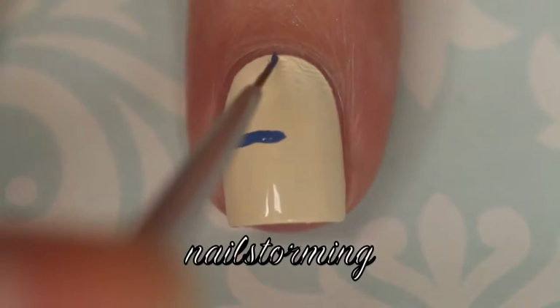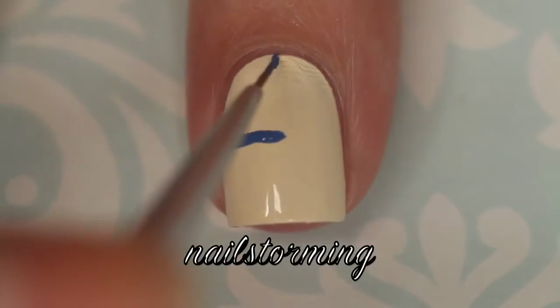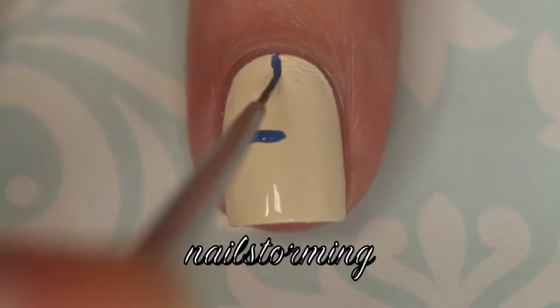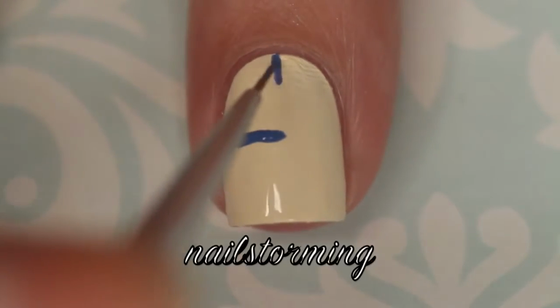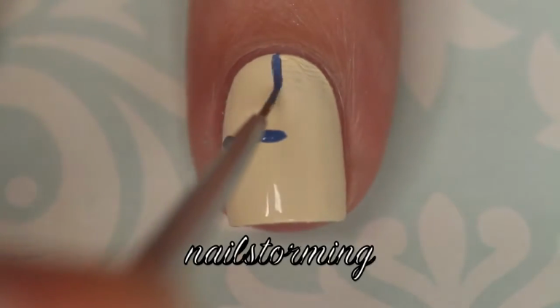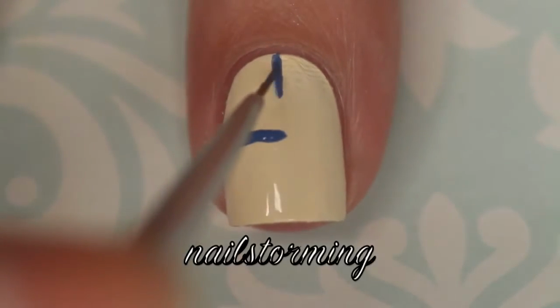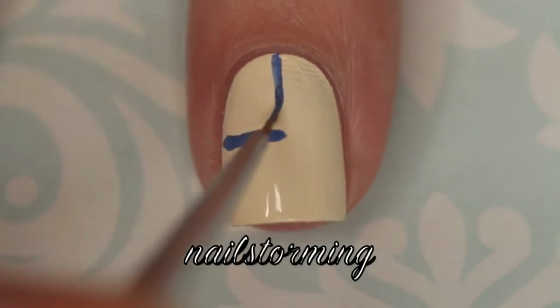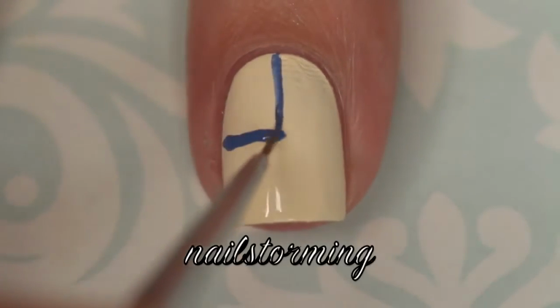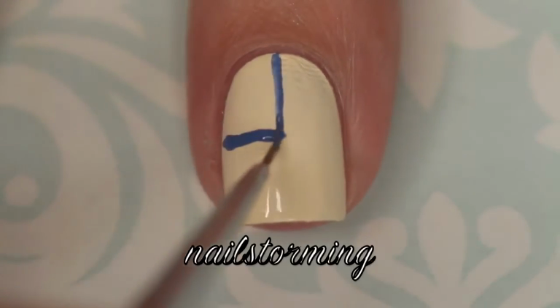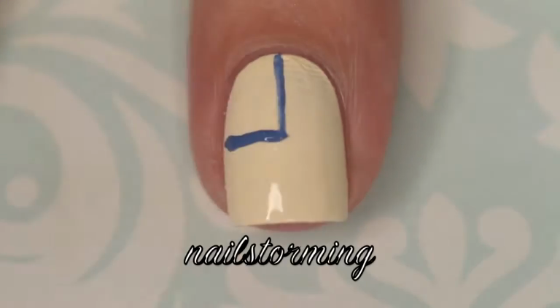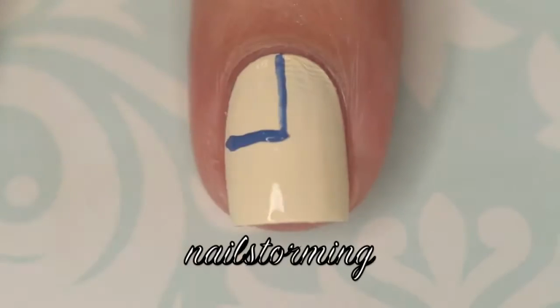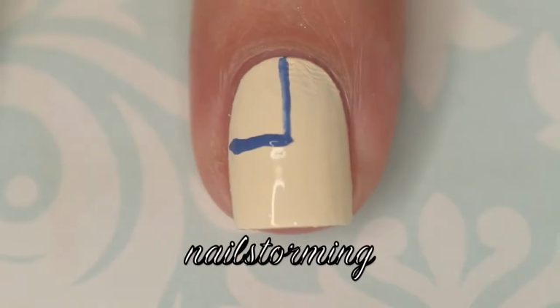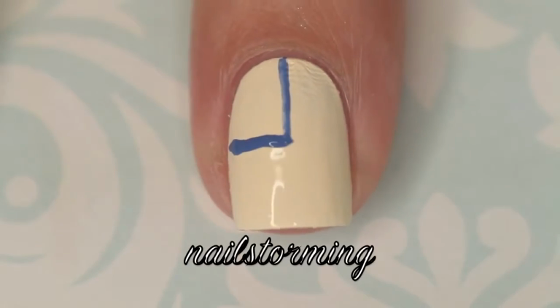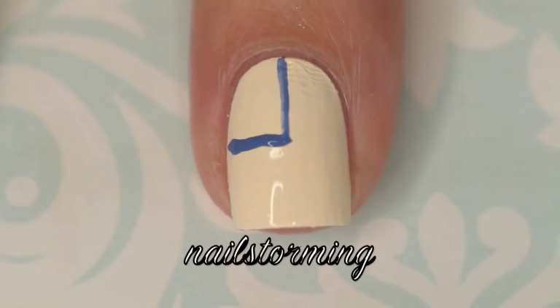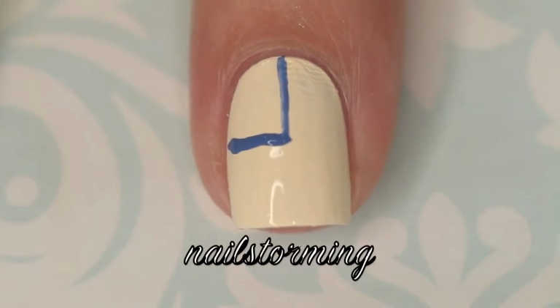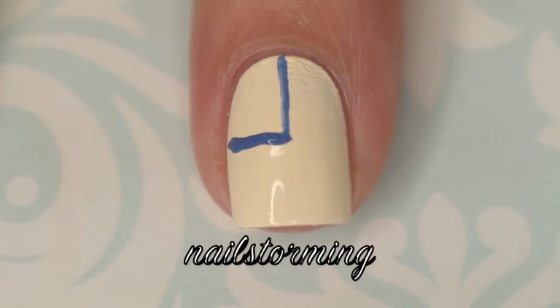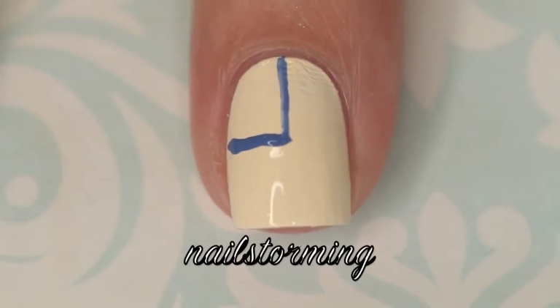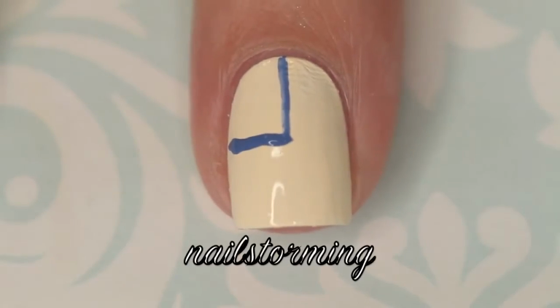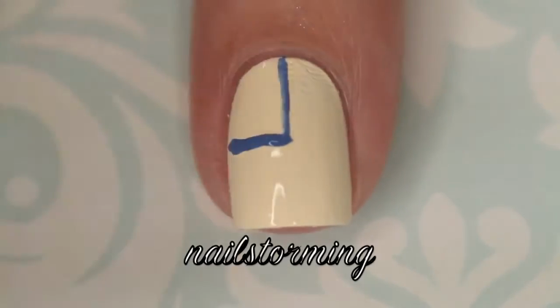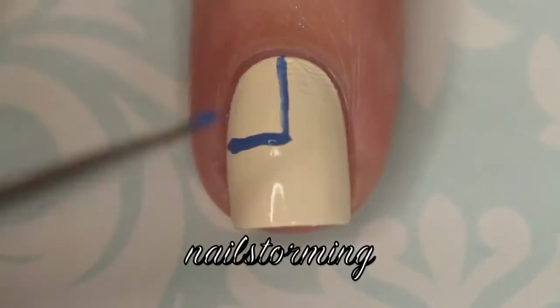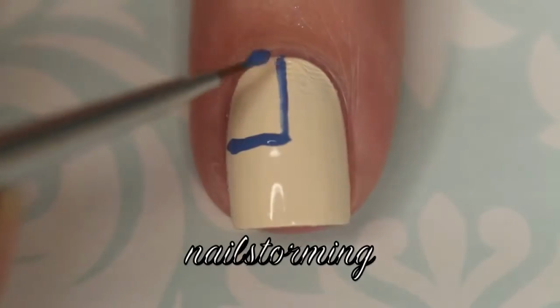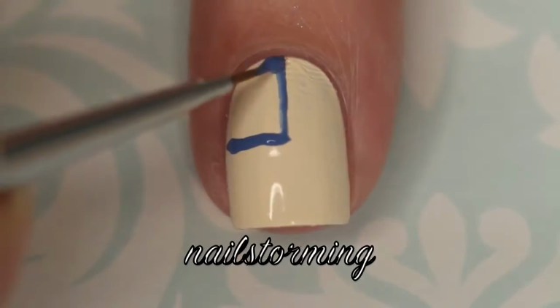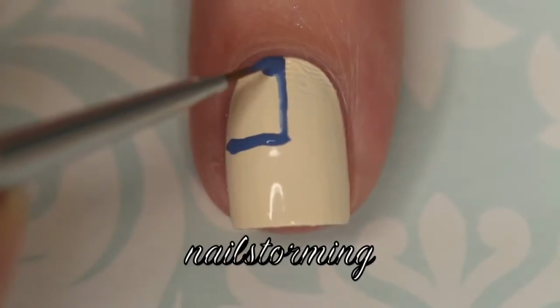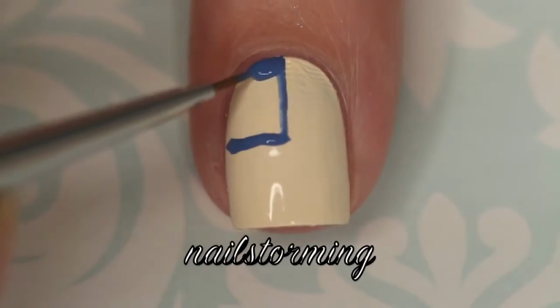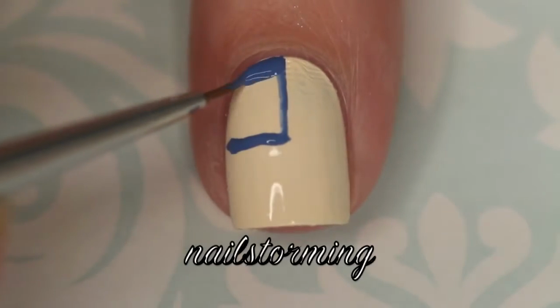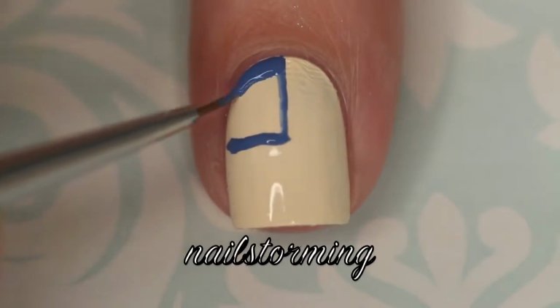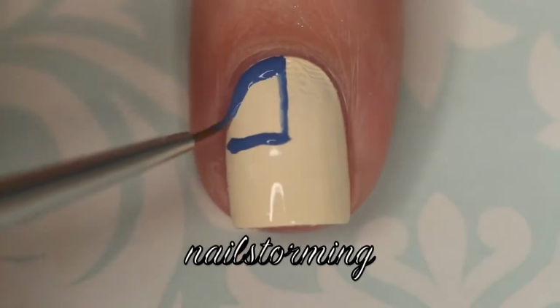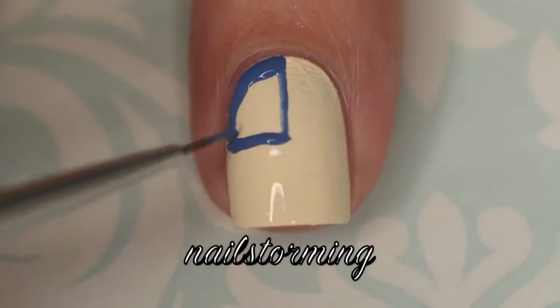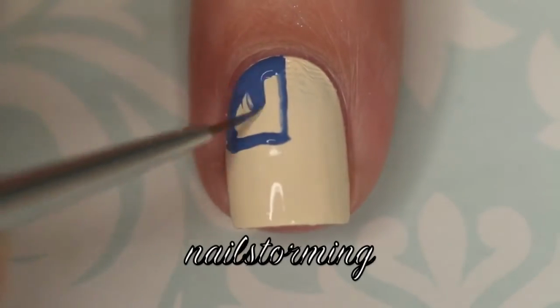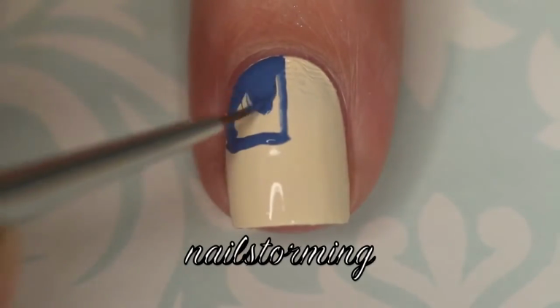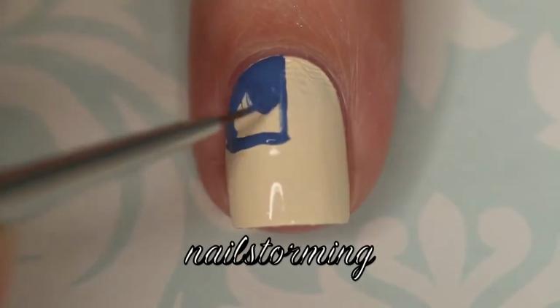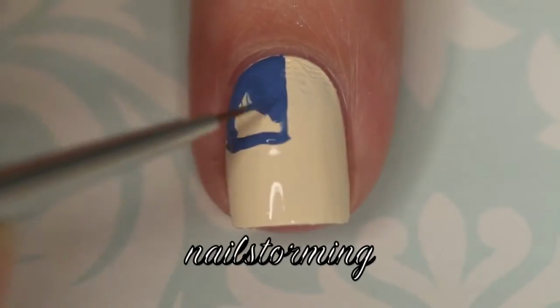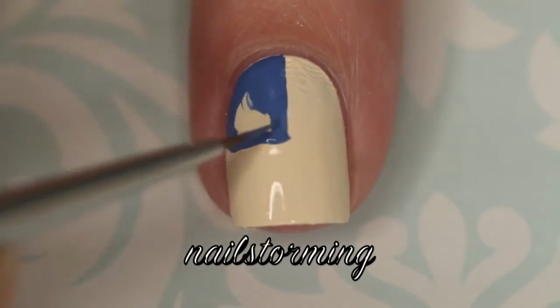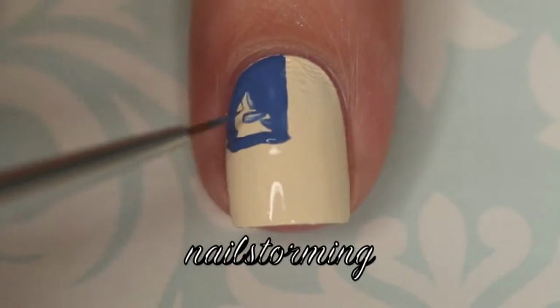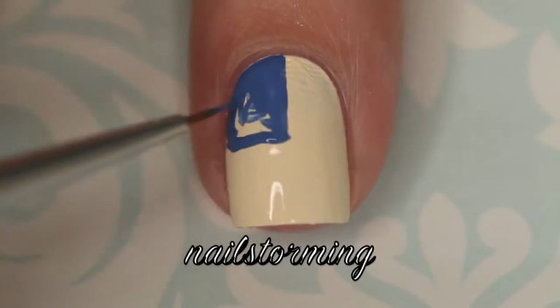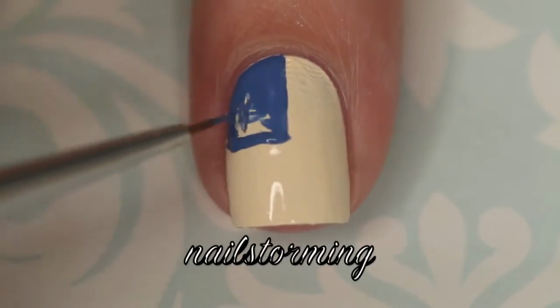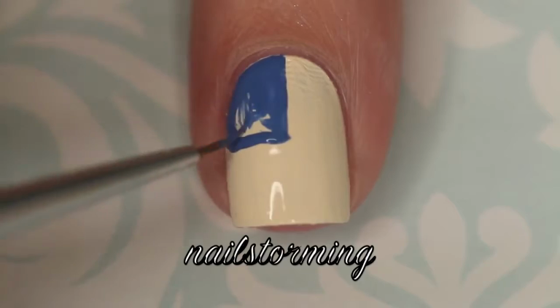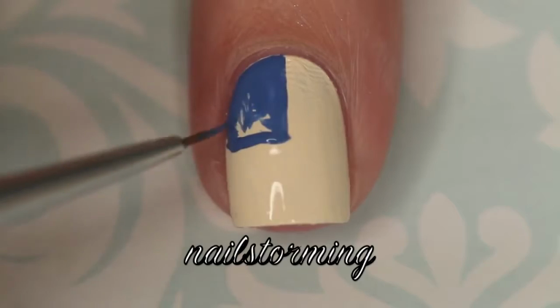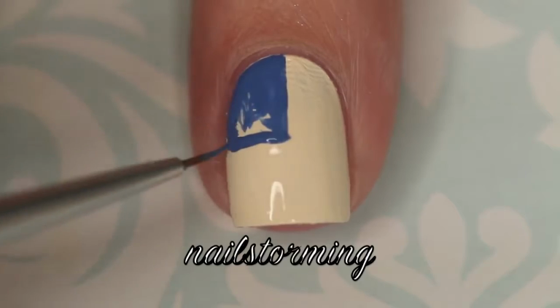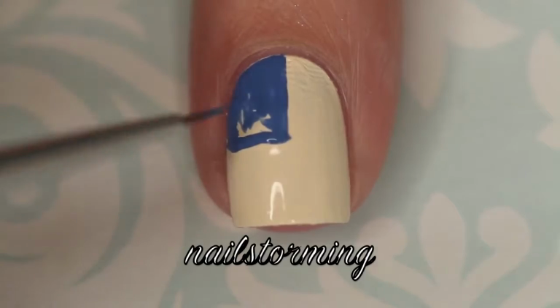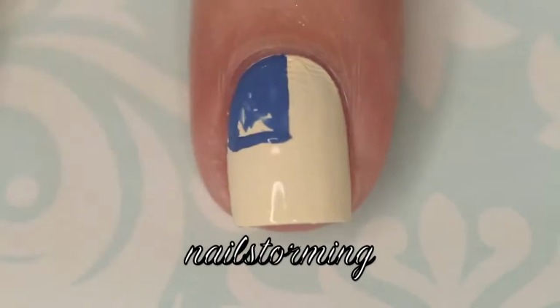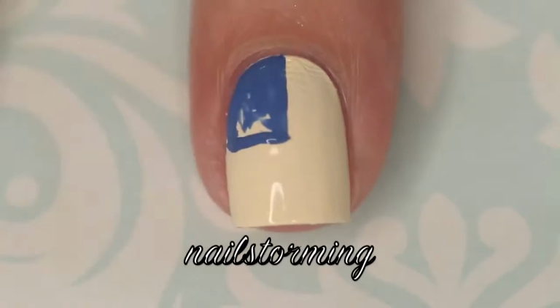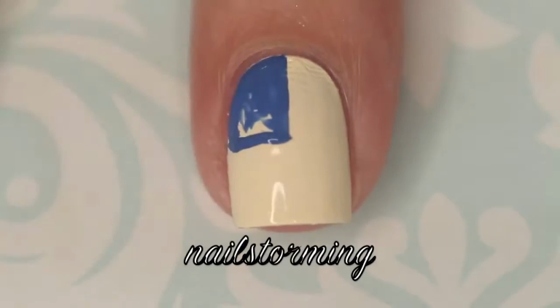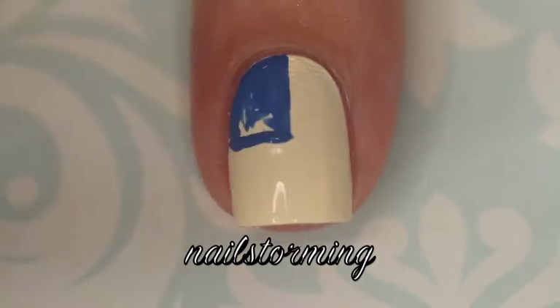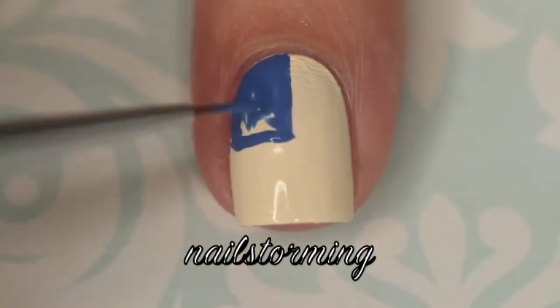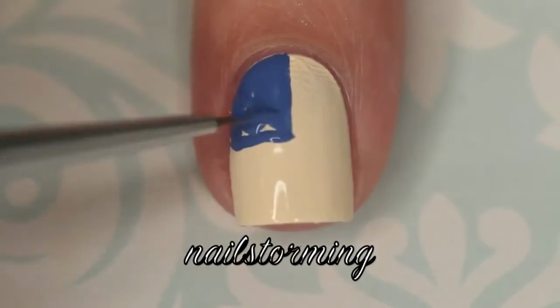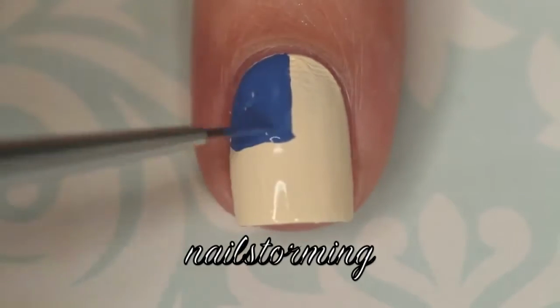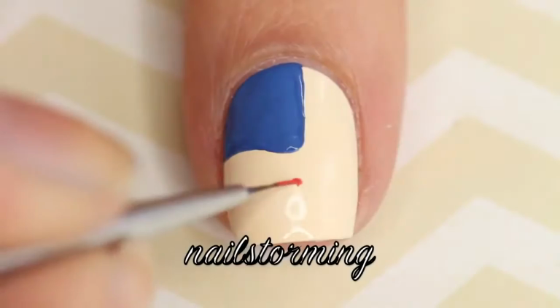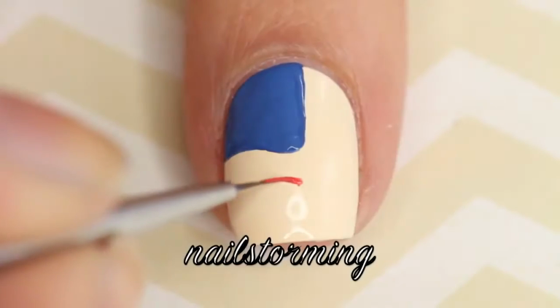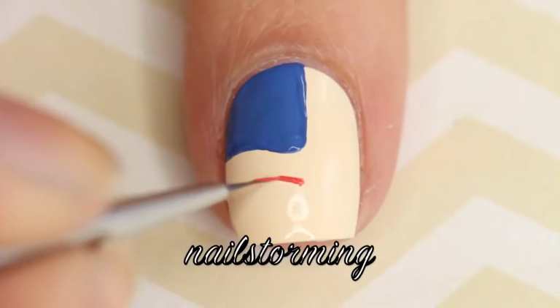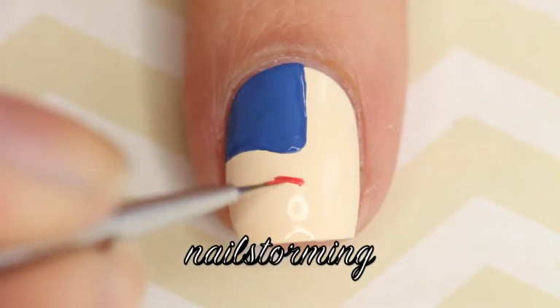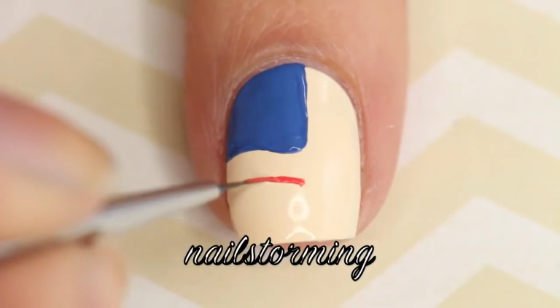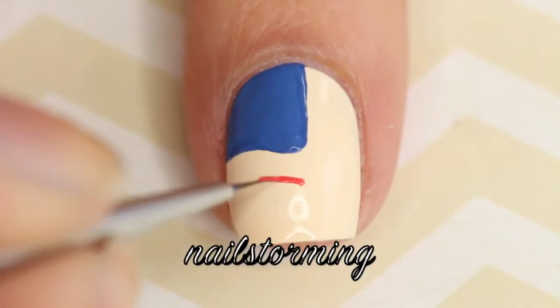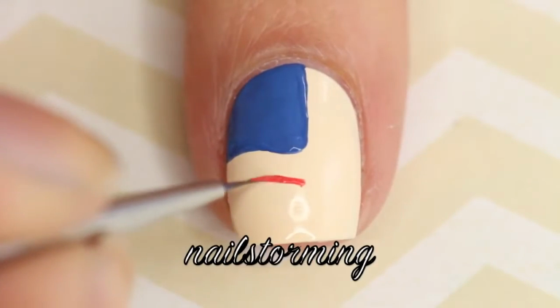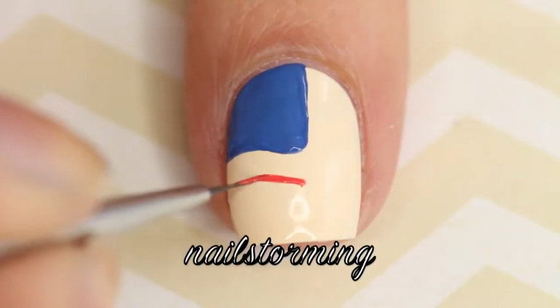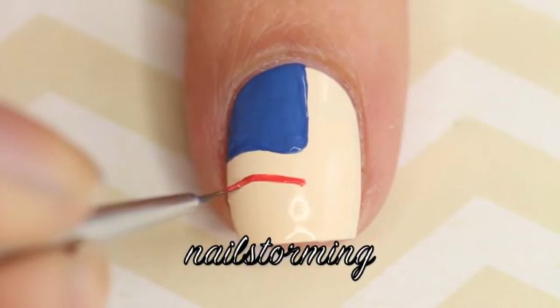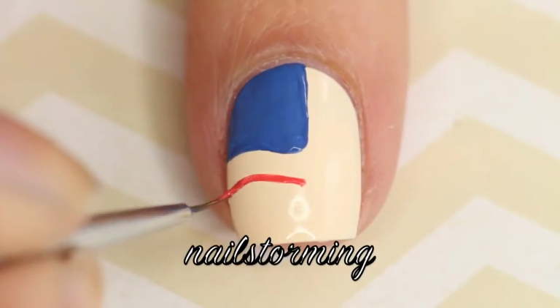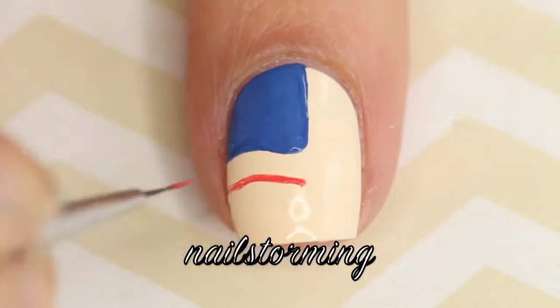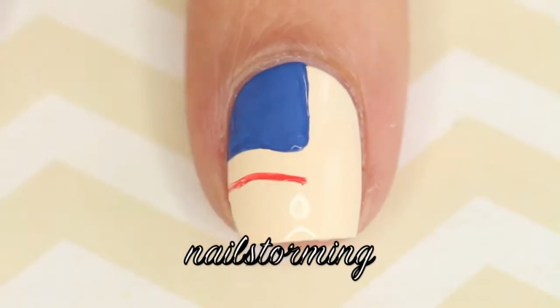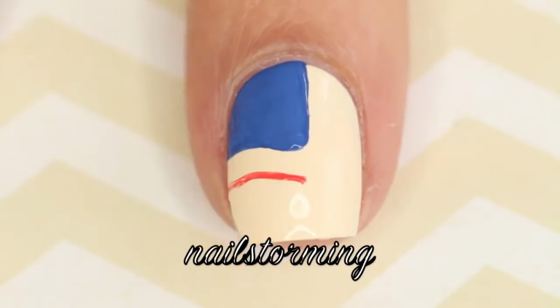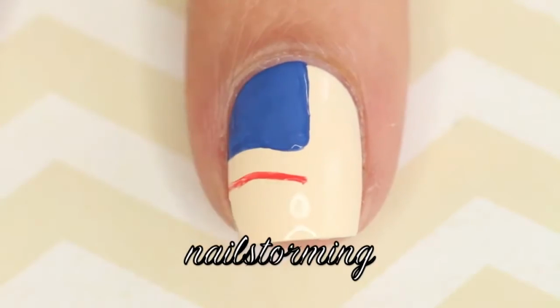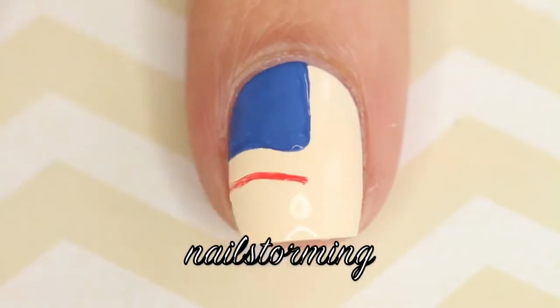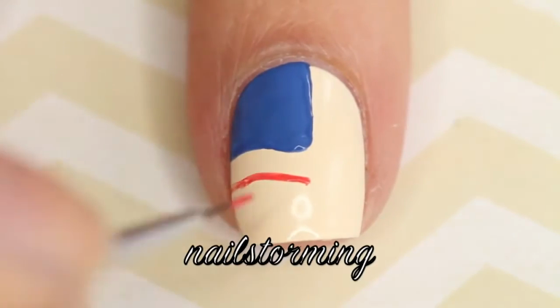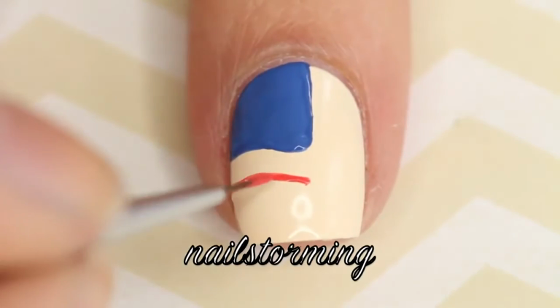The base color that I'm using is Coconut by Fresh Paint, and I like it because it's just an off-white so that it's going to get that distressed kind of look.